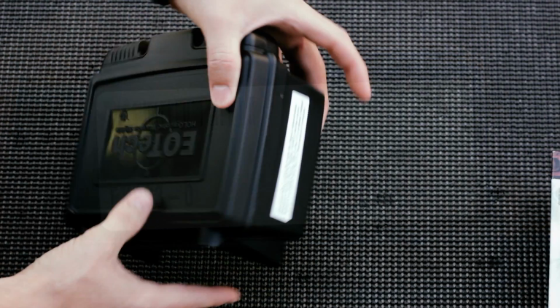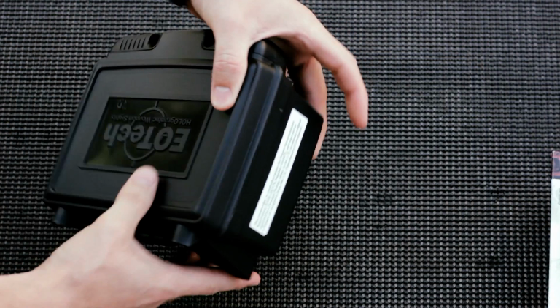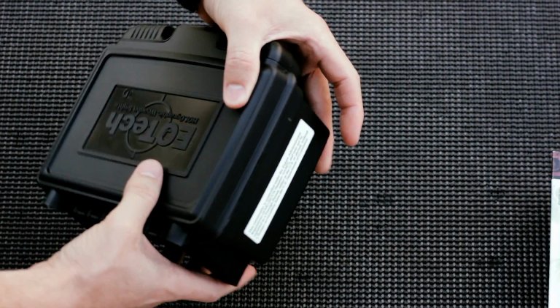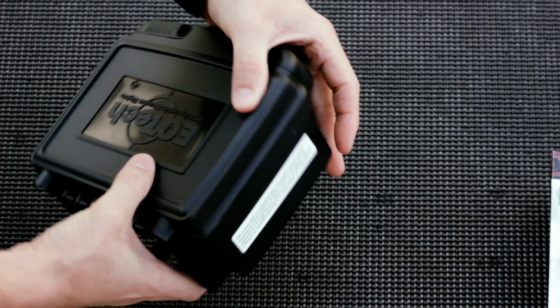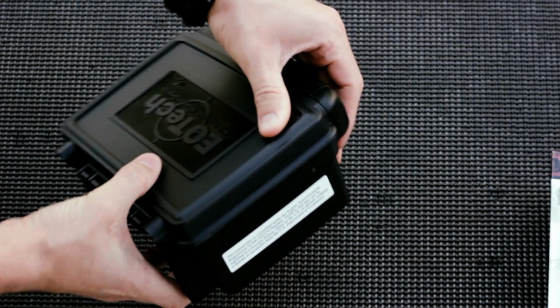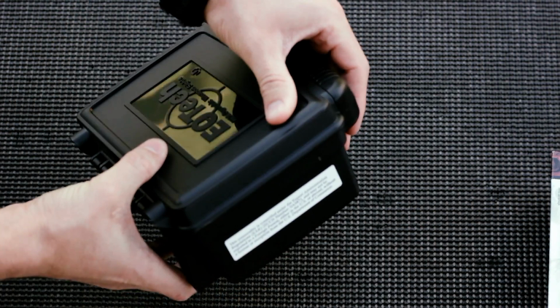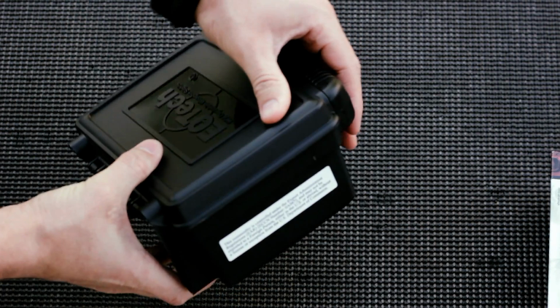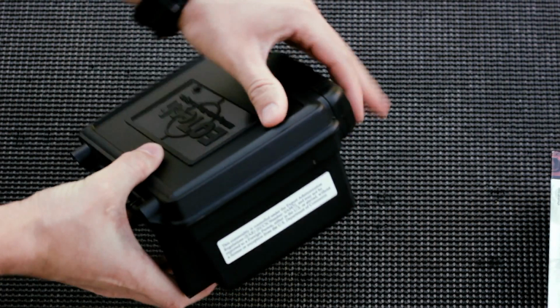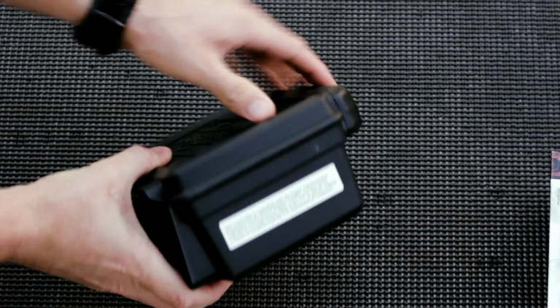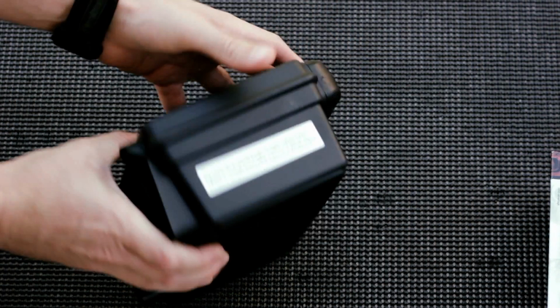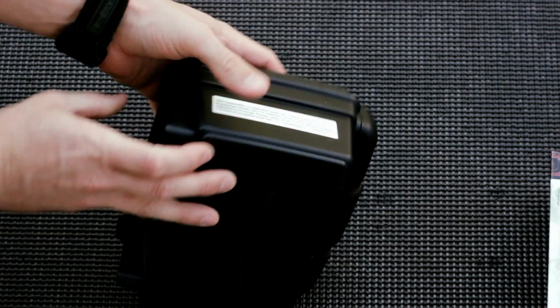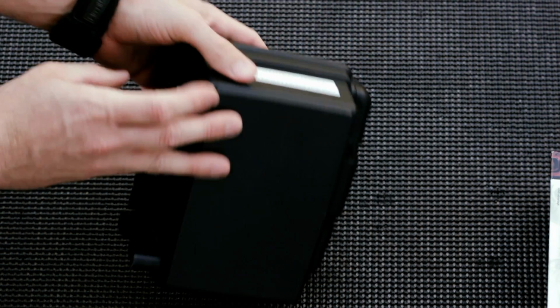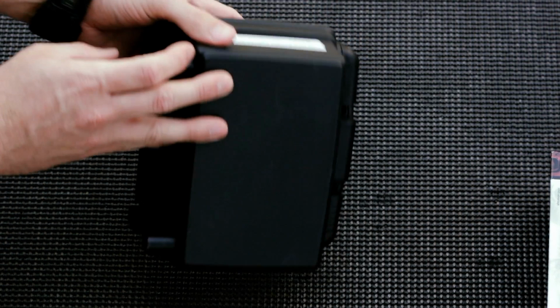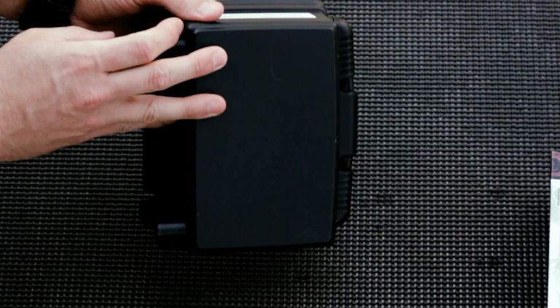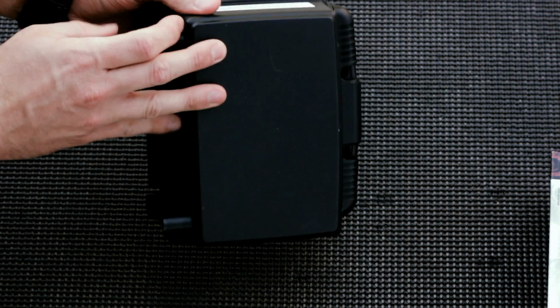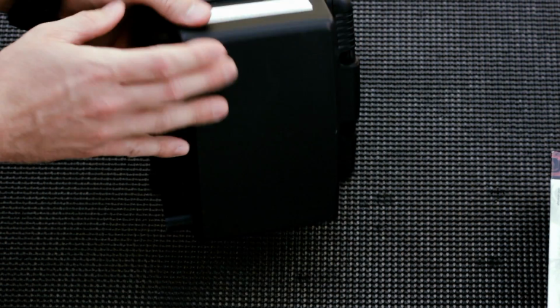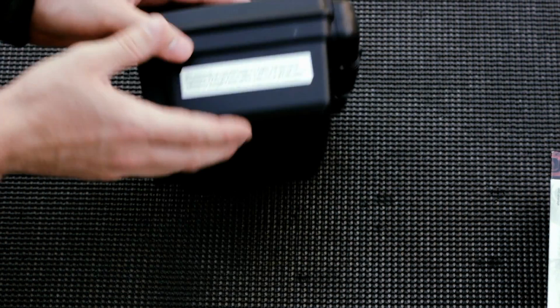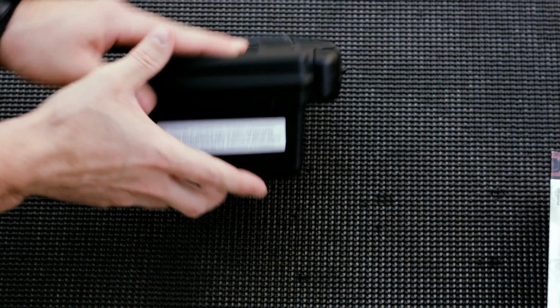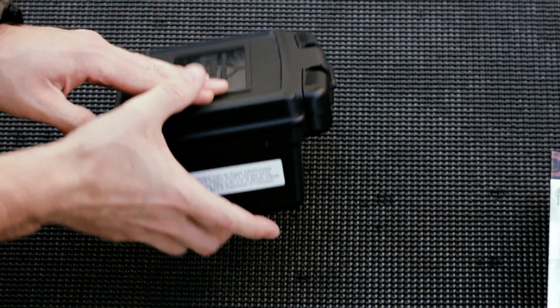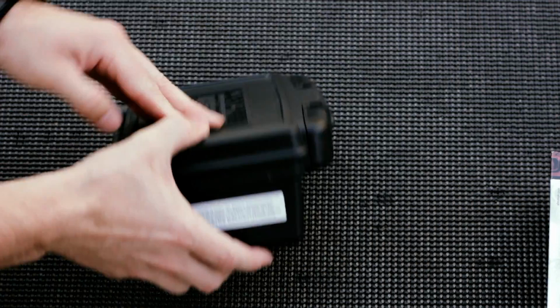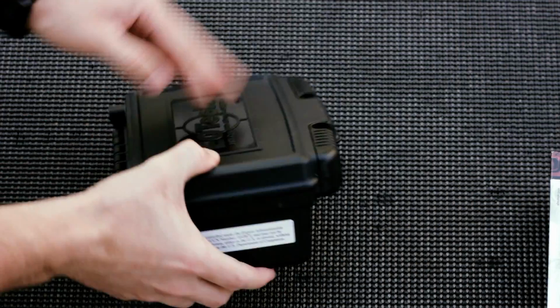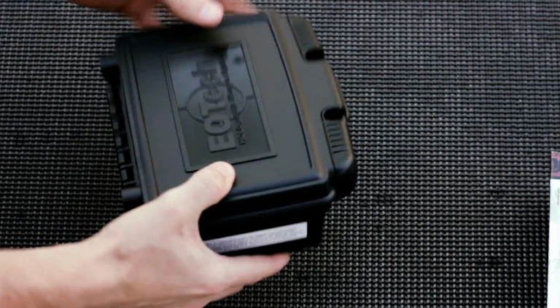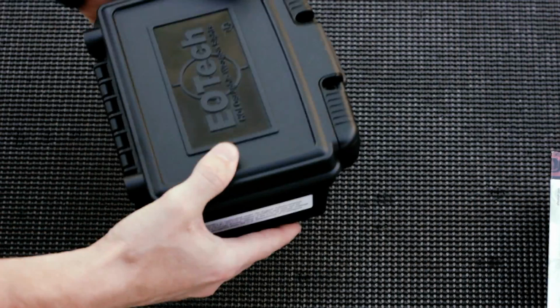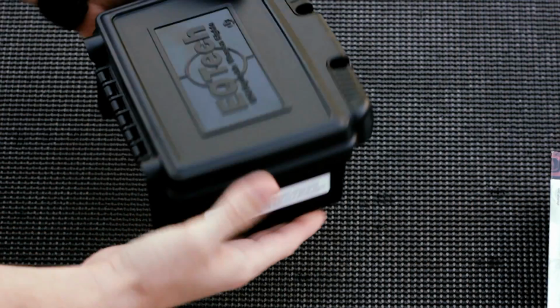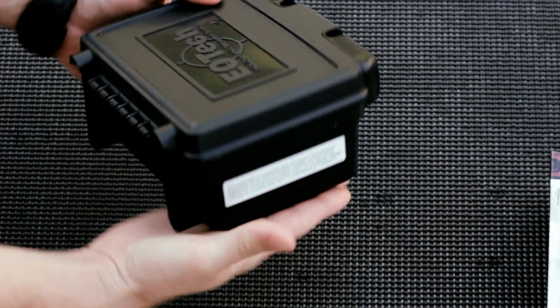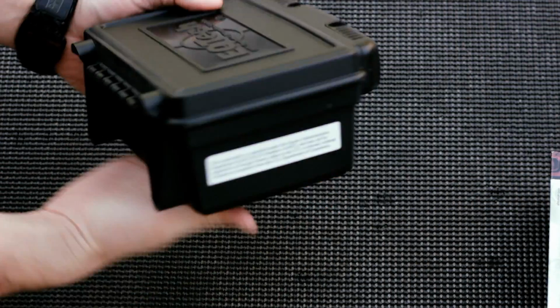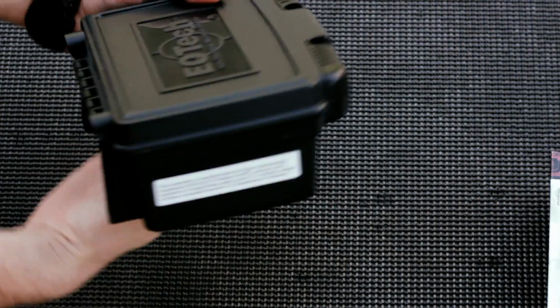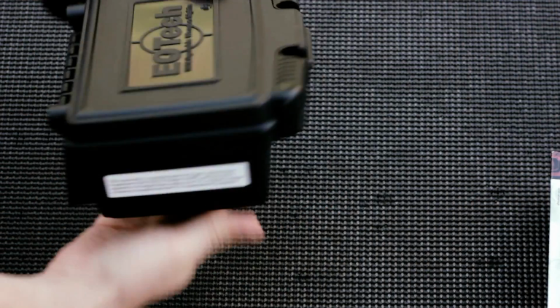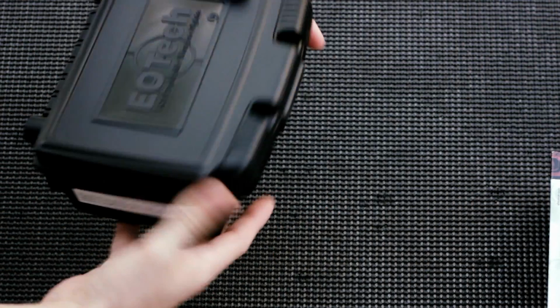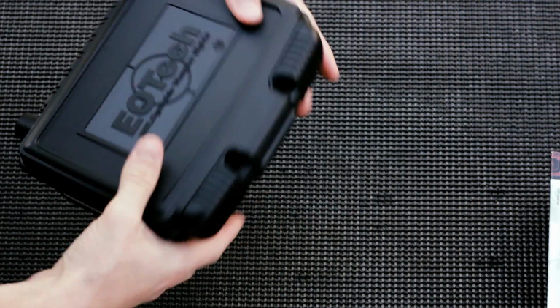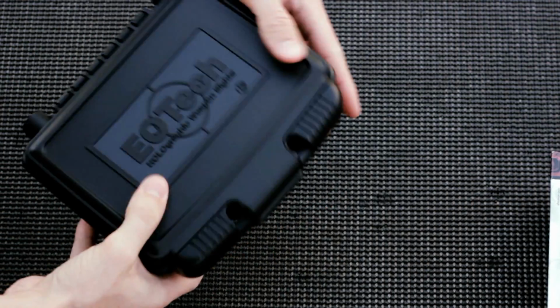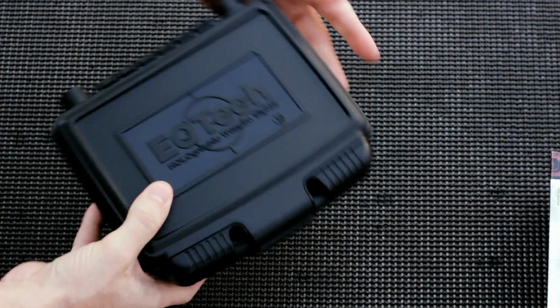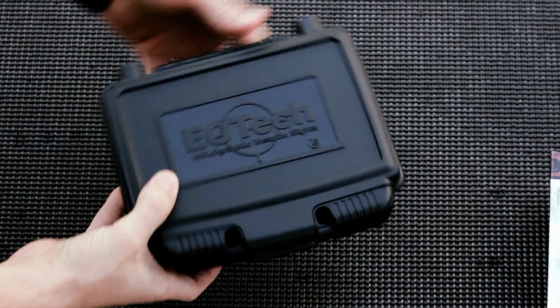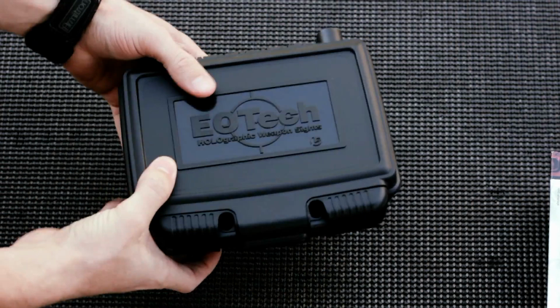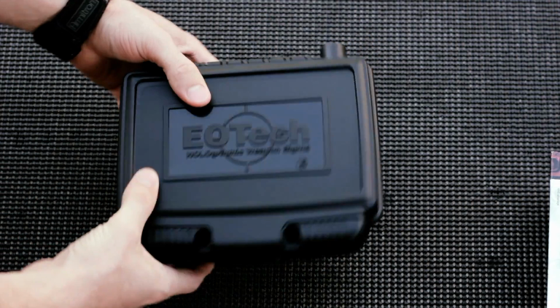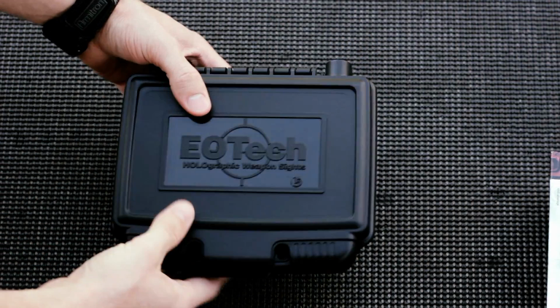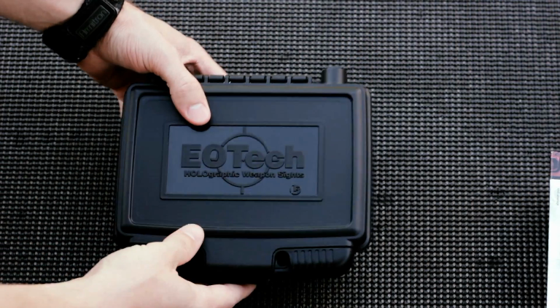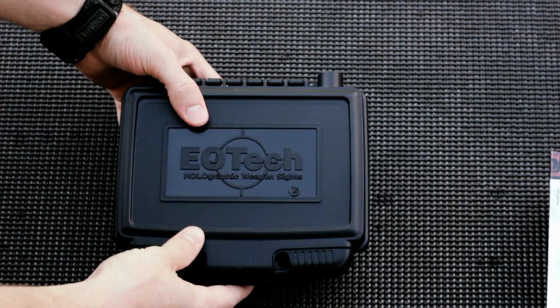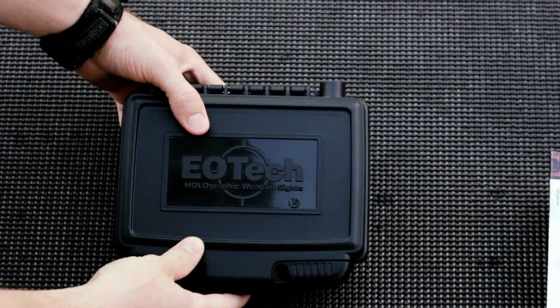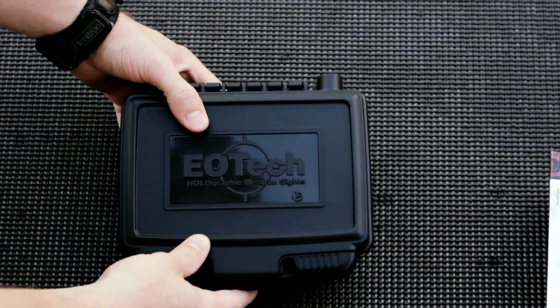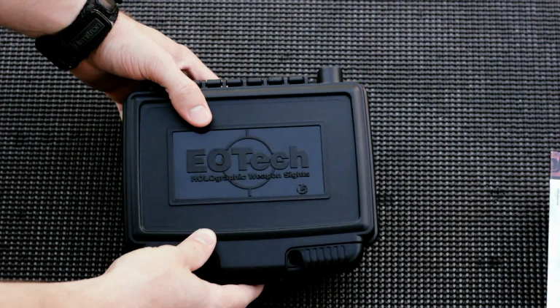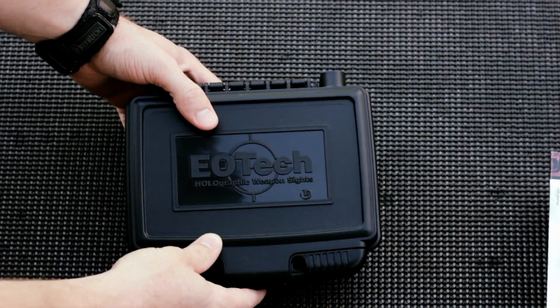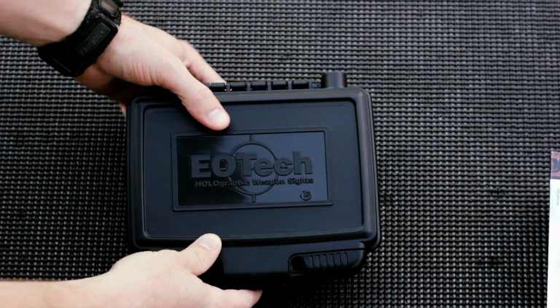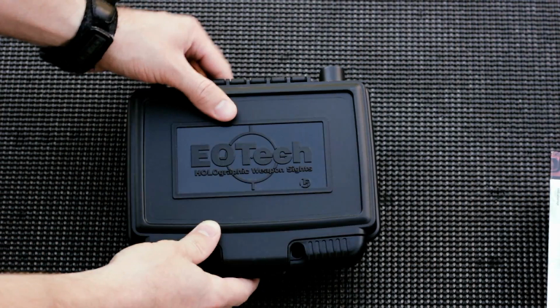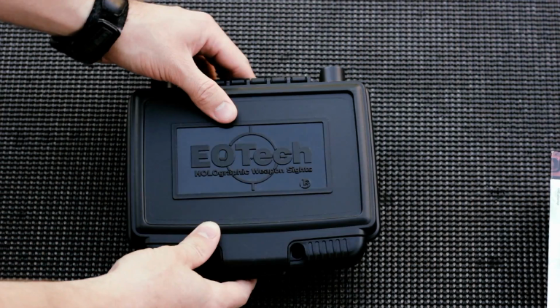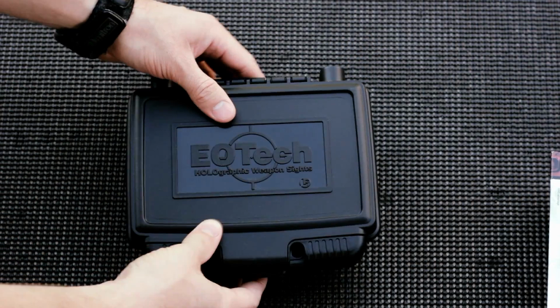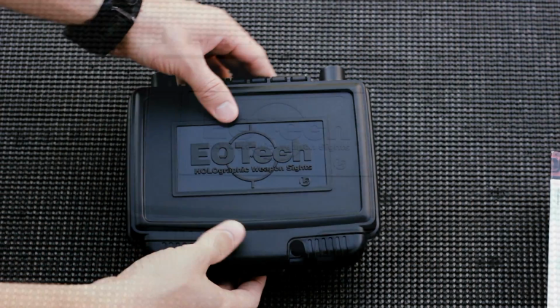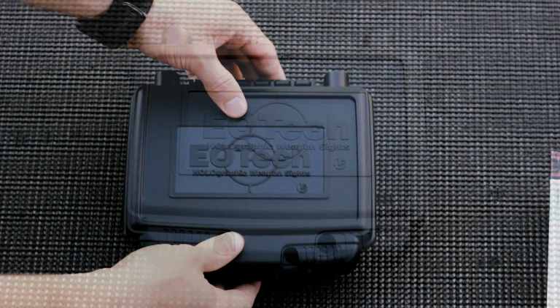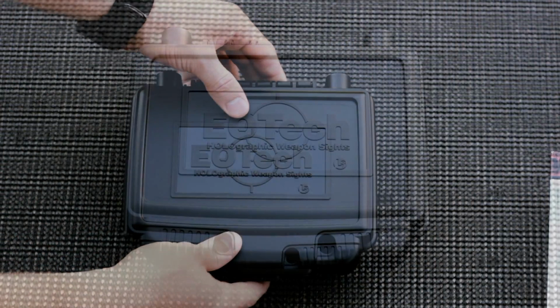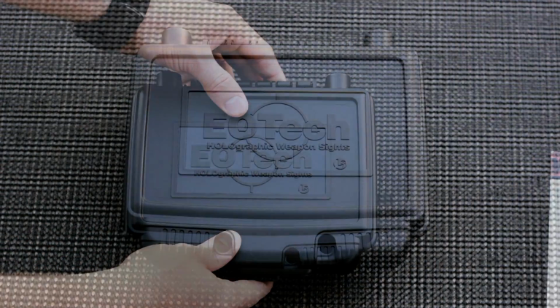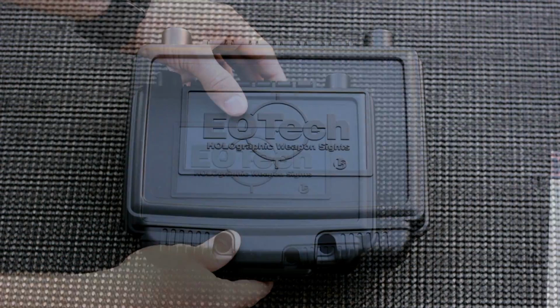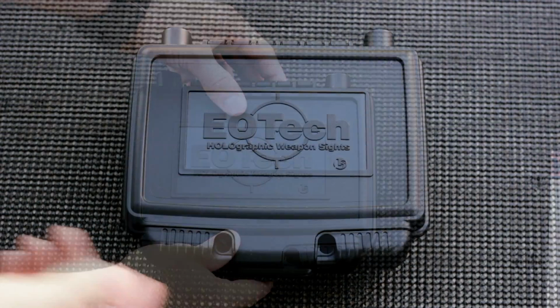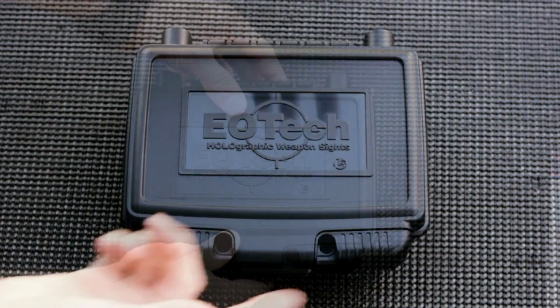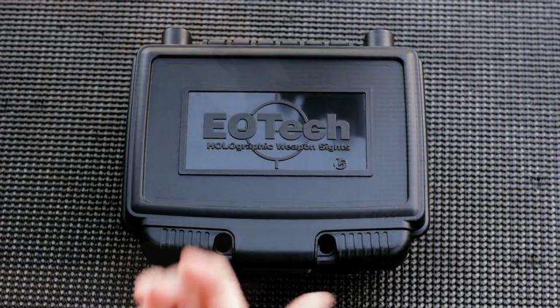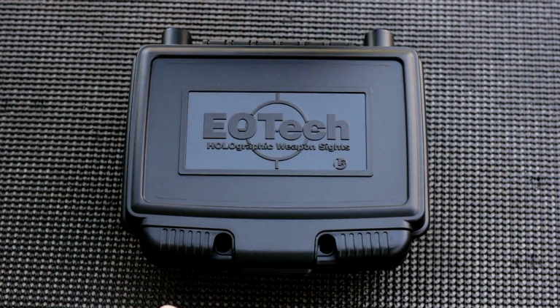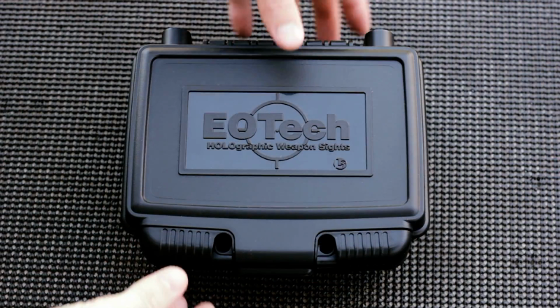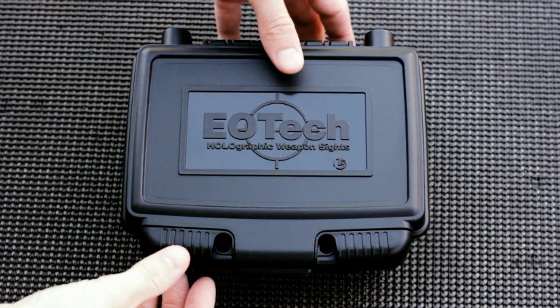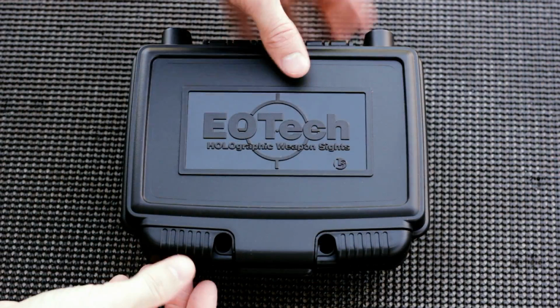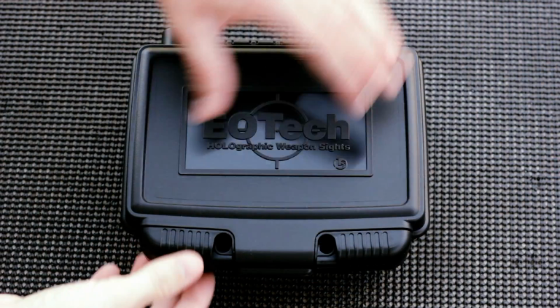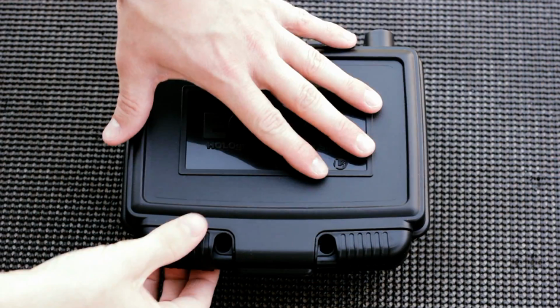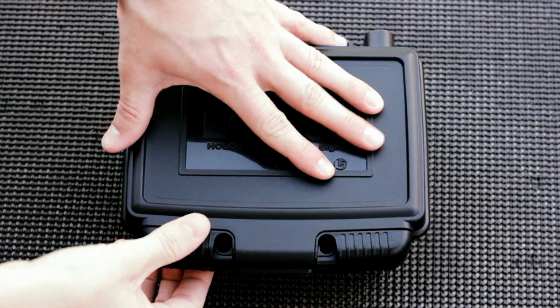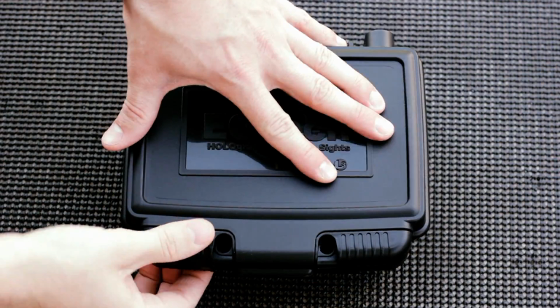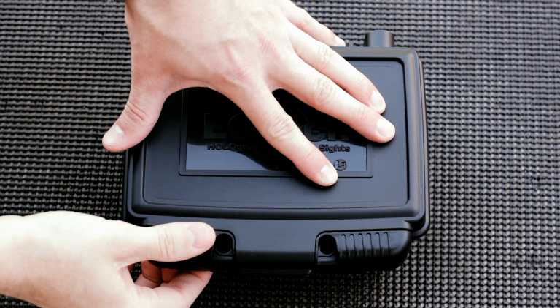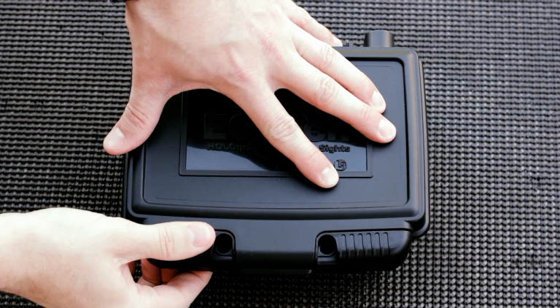Very nice box. Love that they include it — probably never use it again, but it's nice to know that it's well protected, especially during shipping.